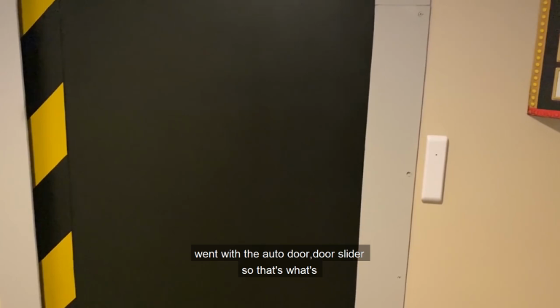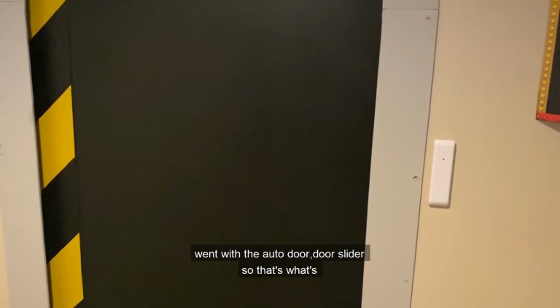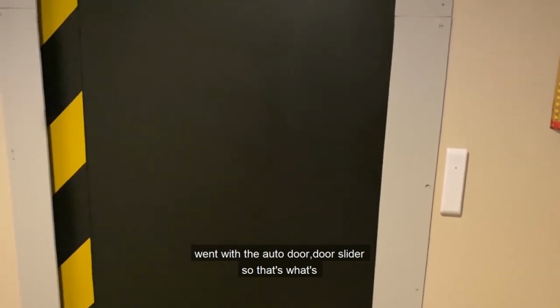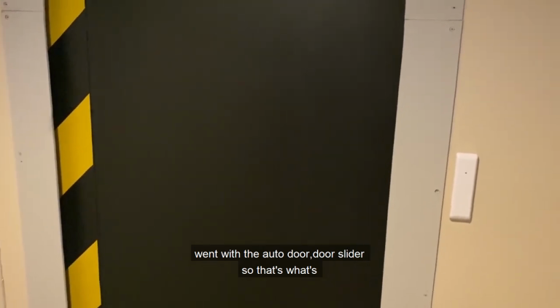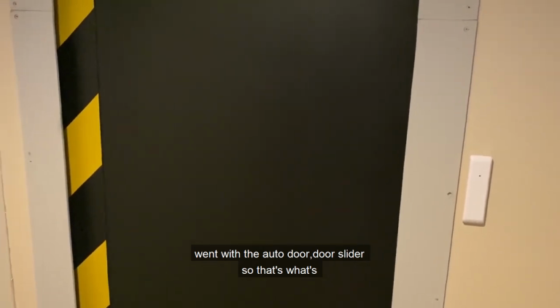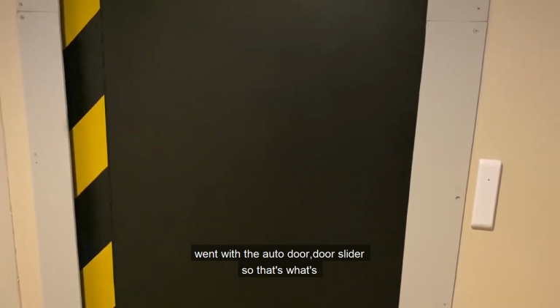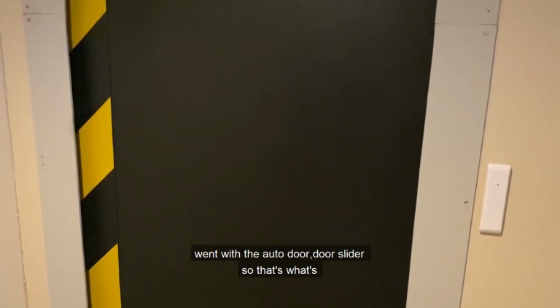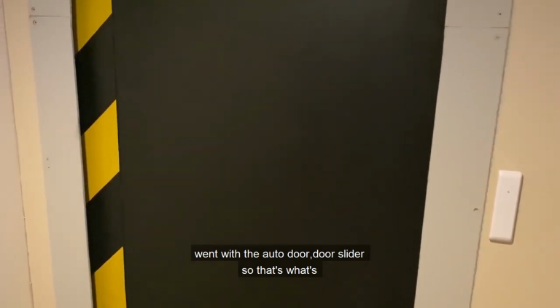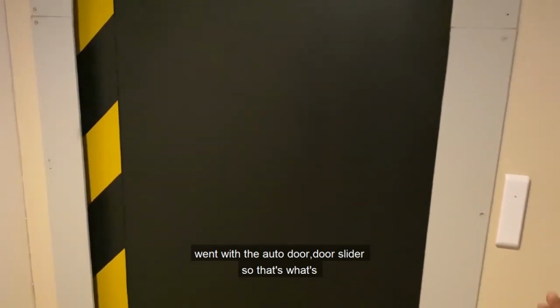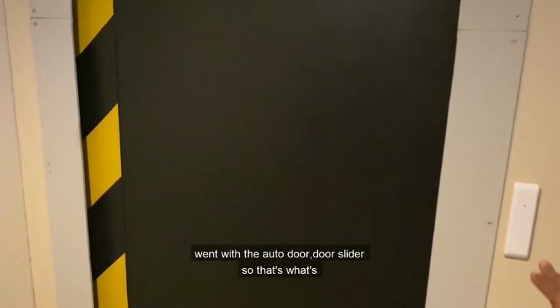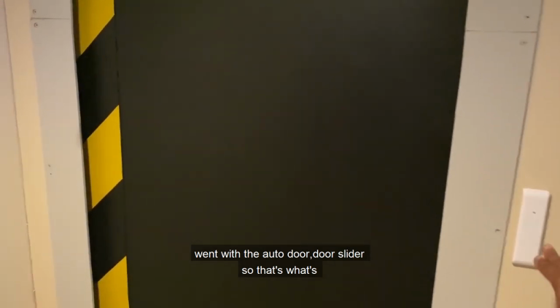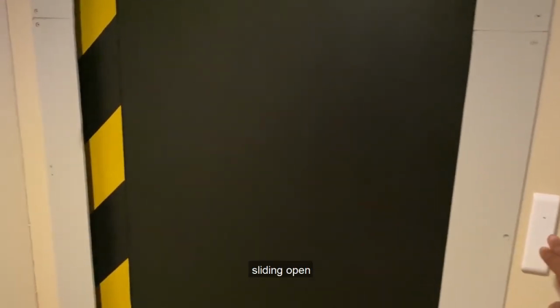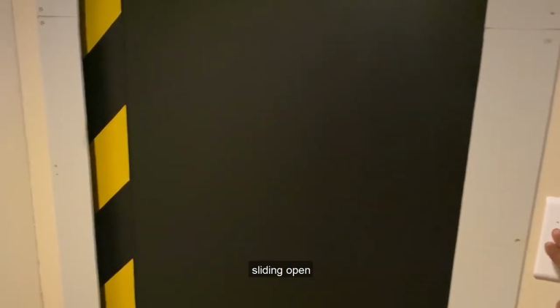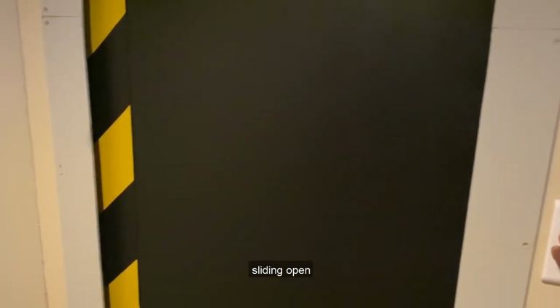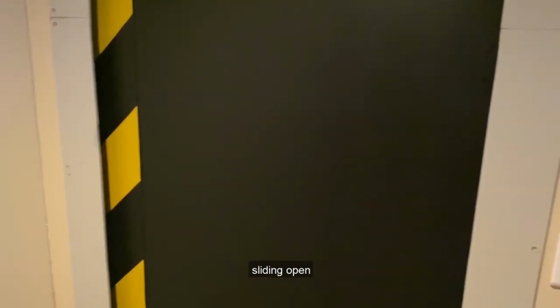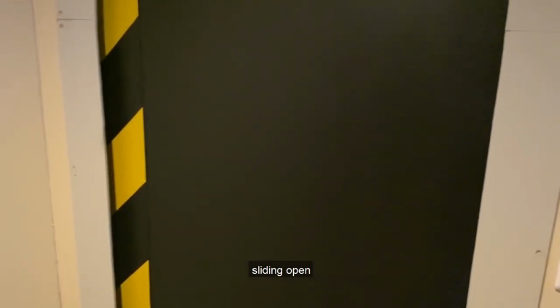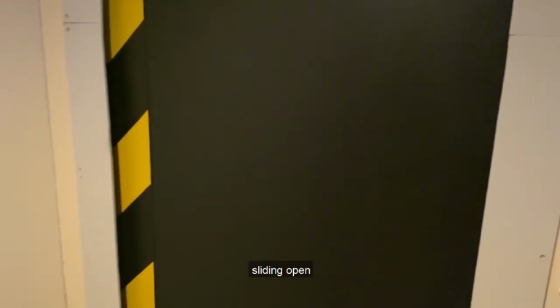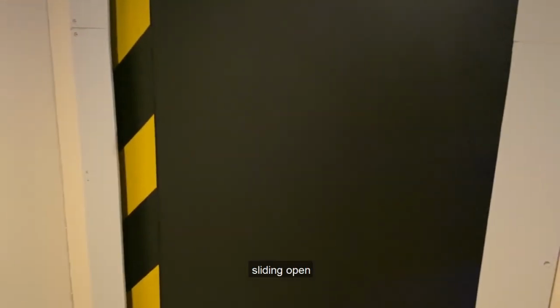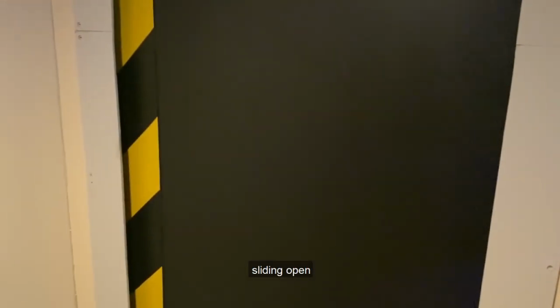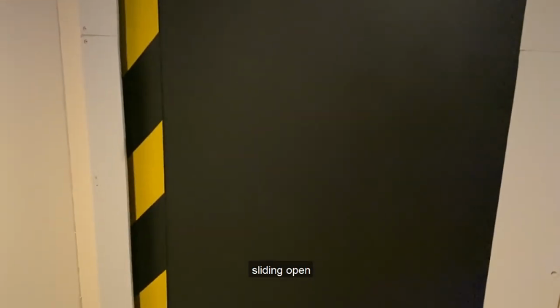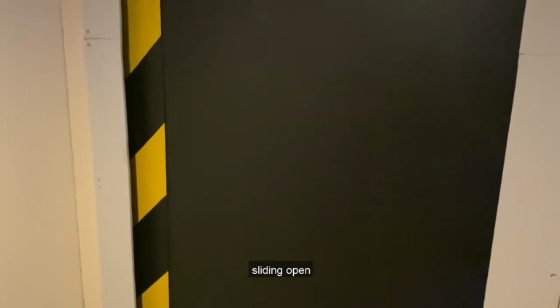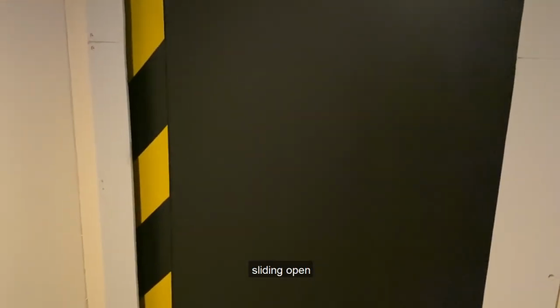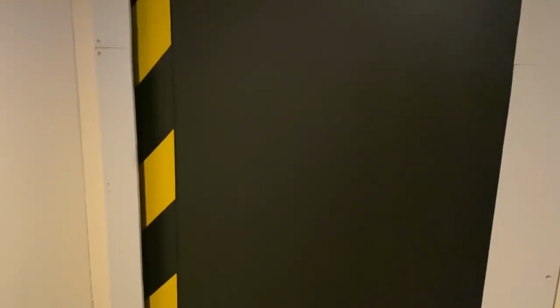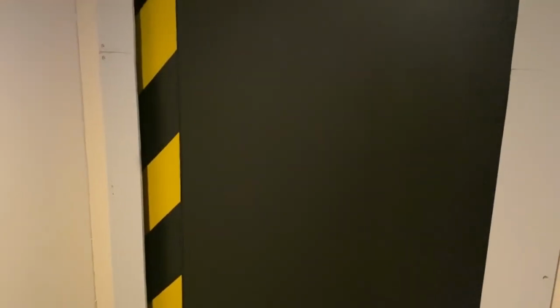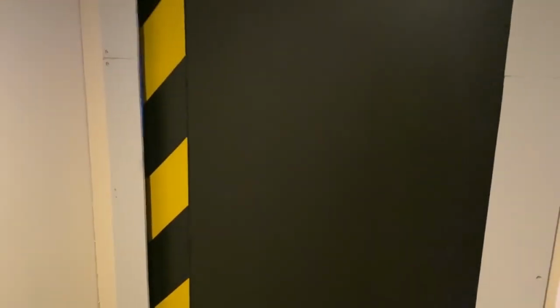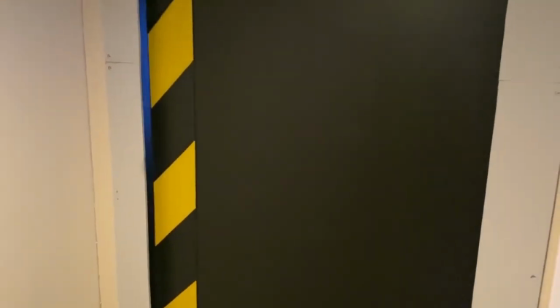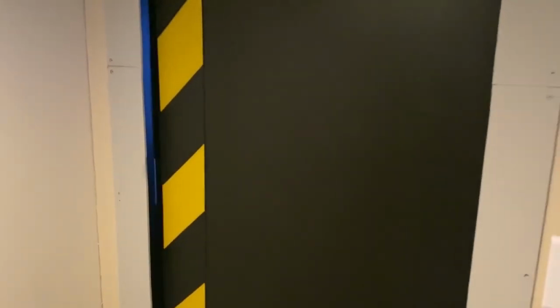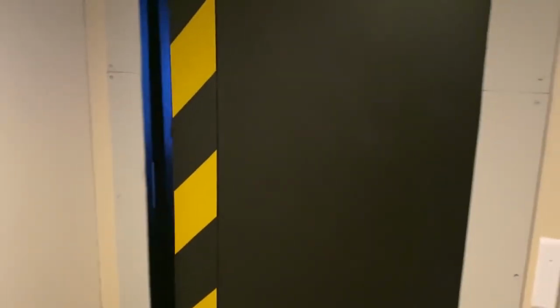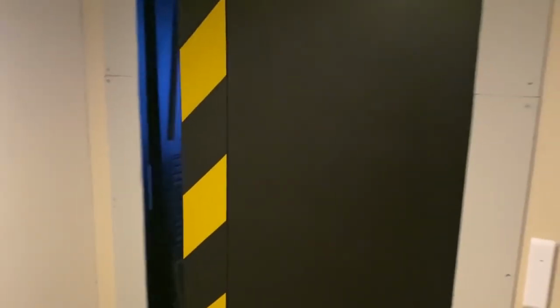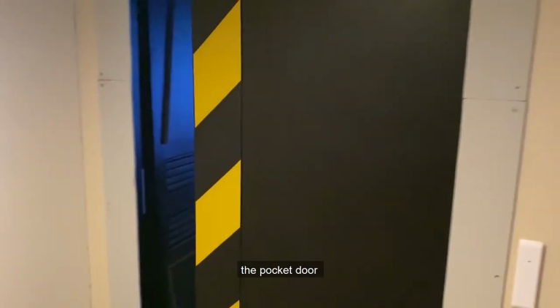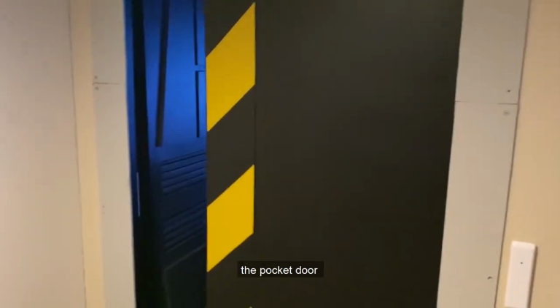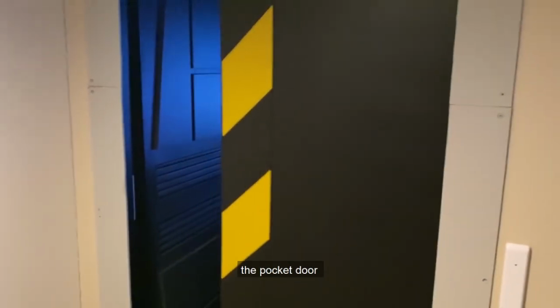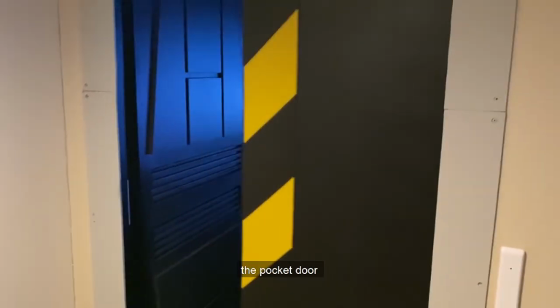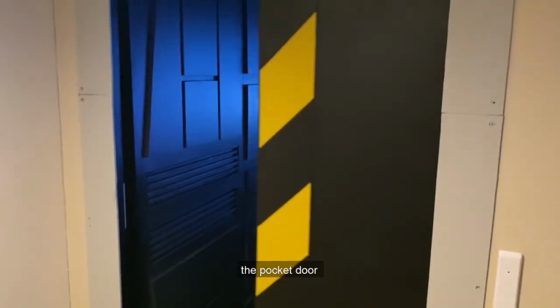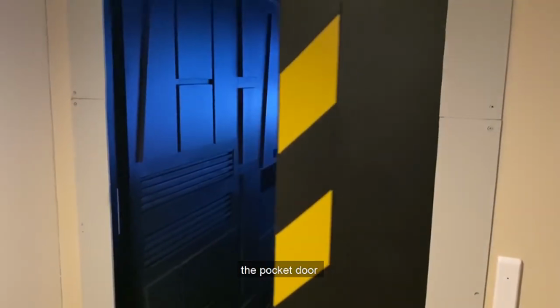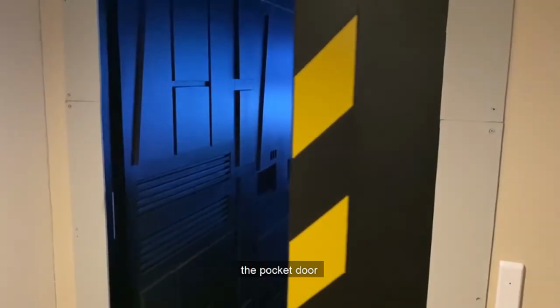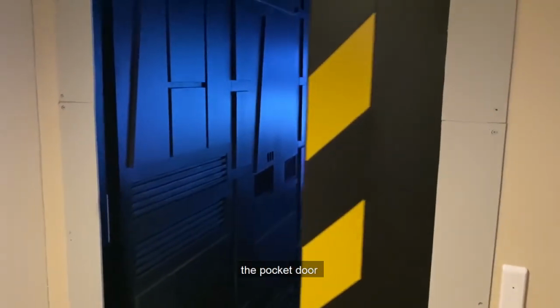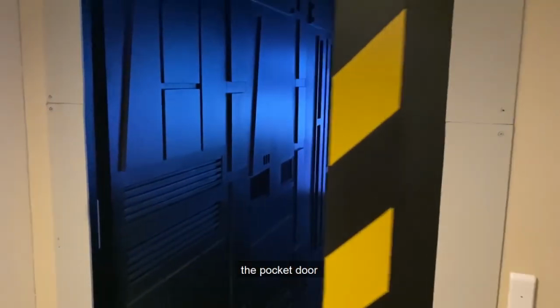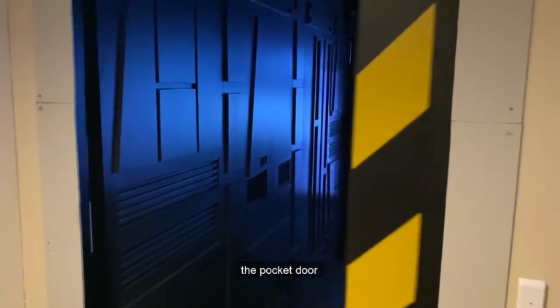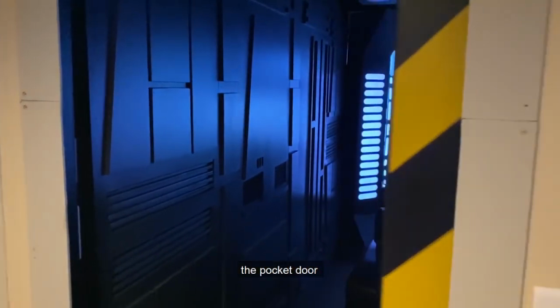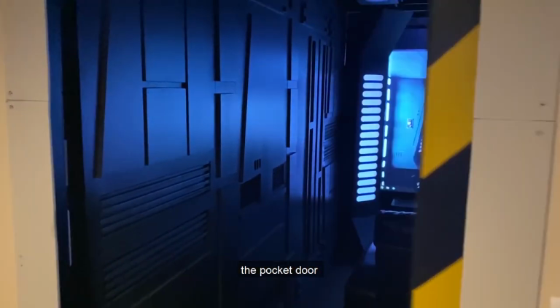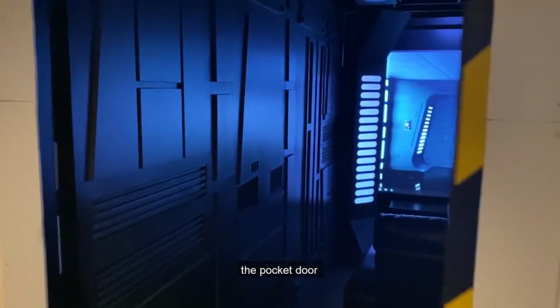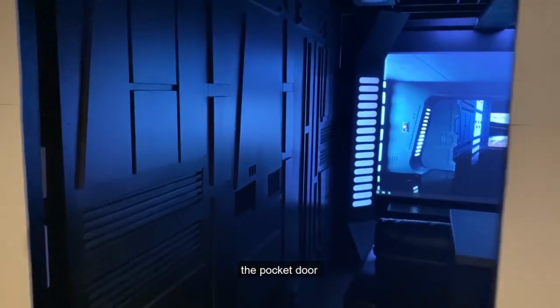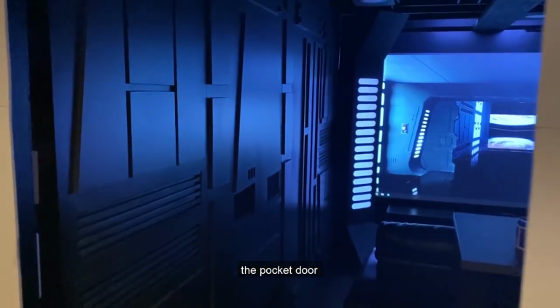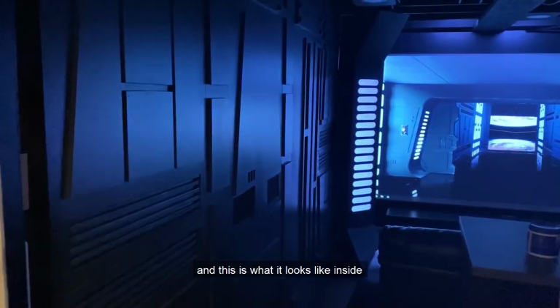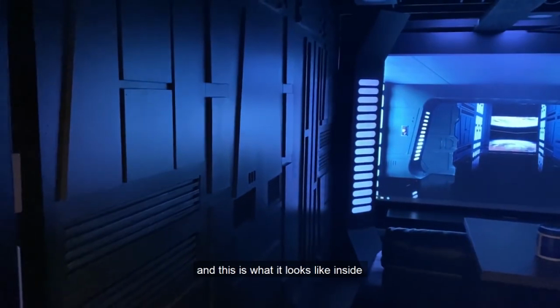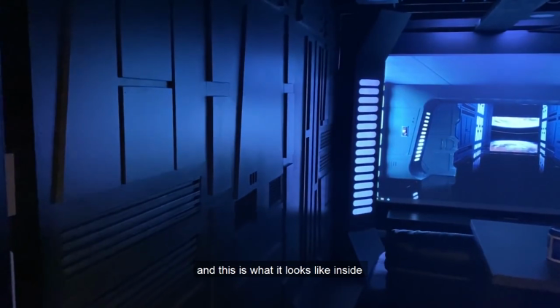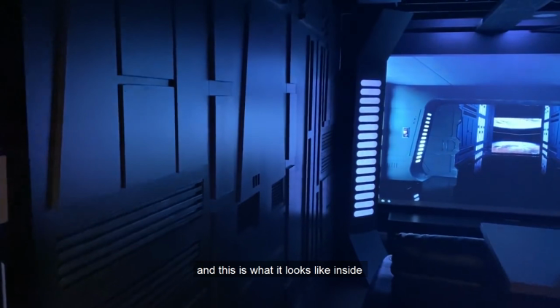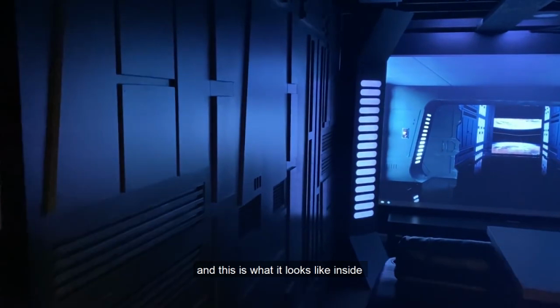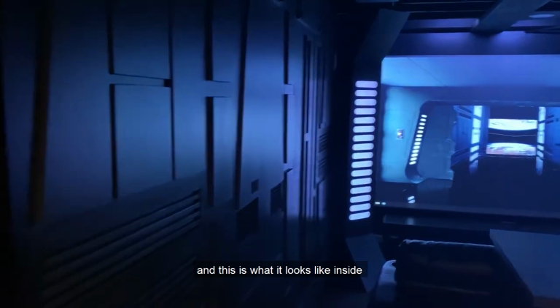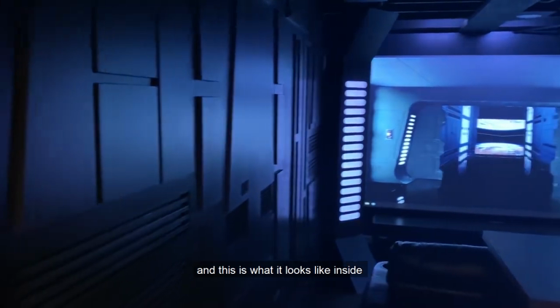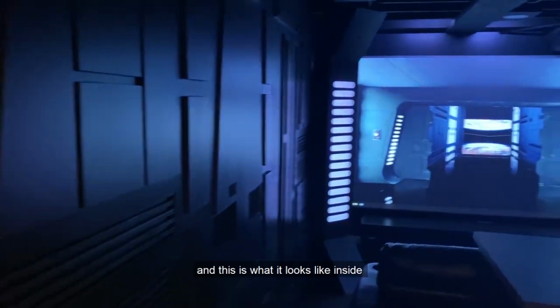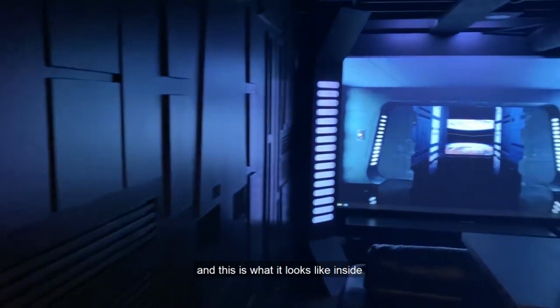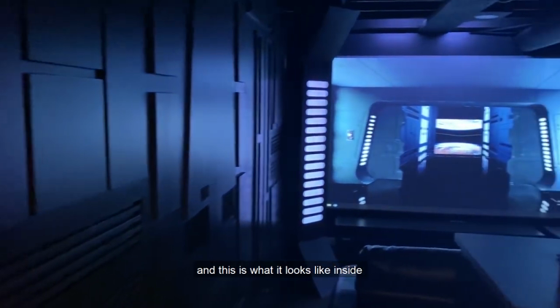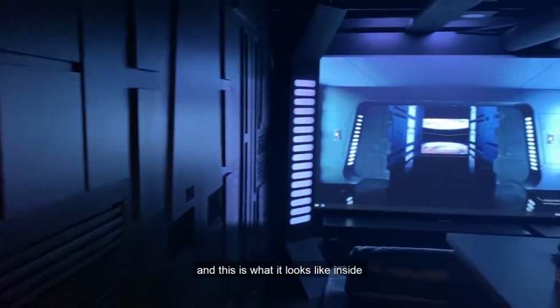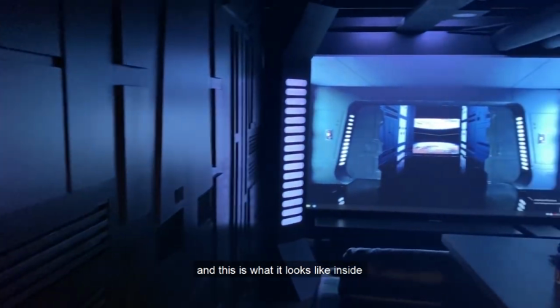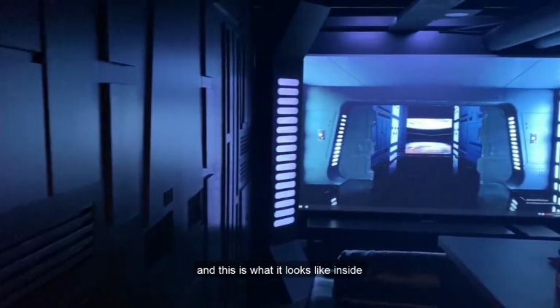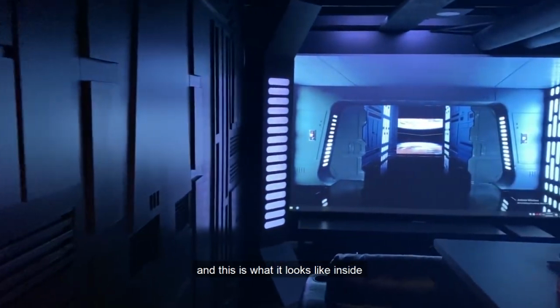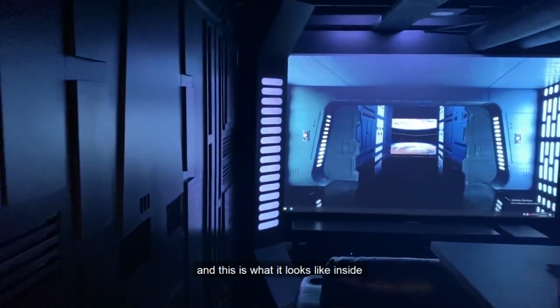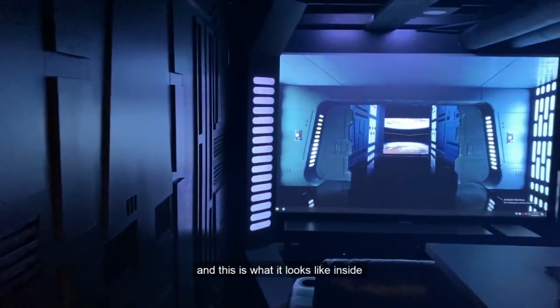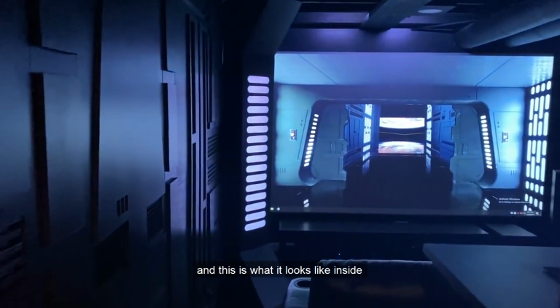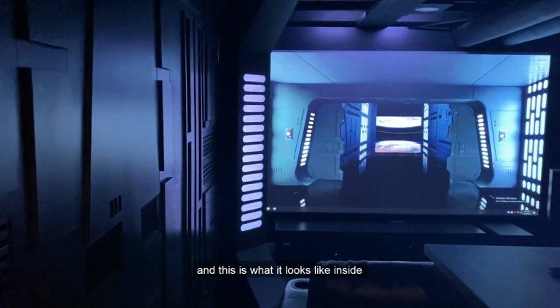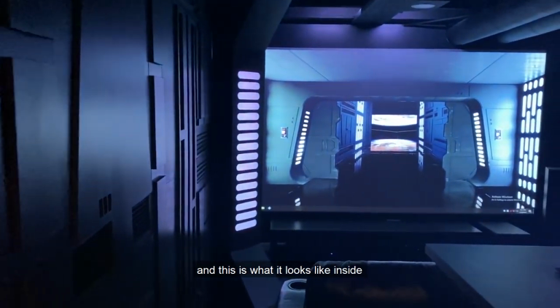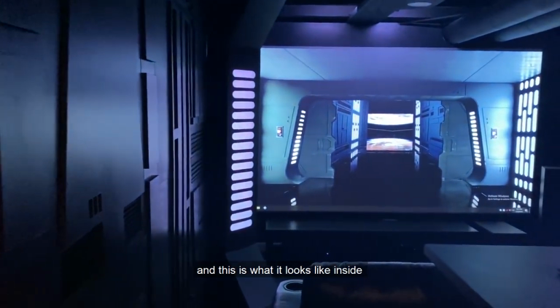I went with the auto door slider — that's what's sliding open the pocket door. And this is what it looks like inside.